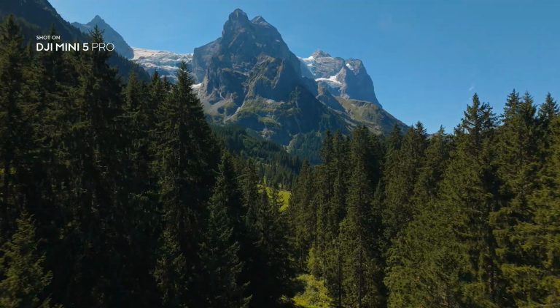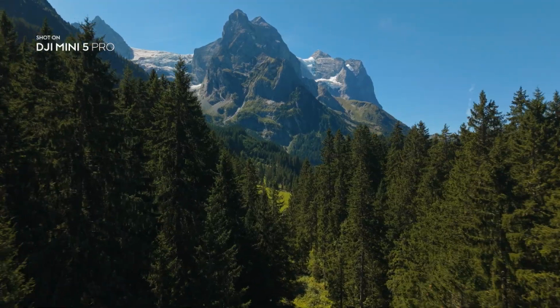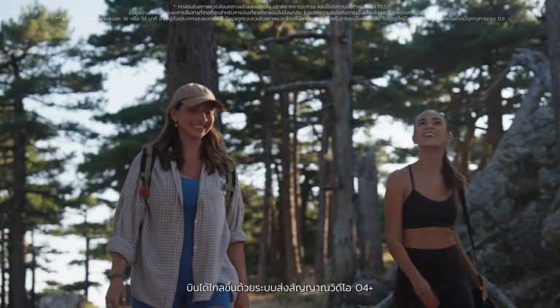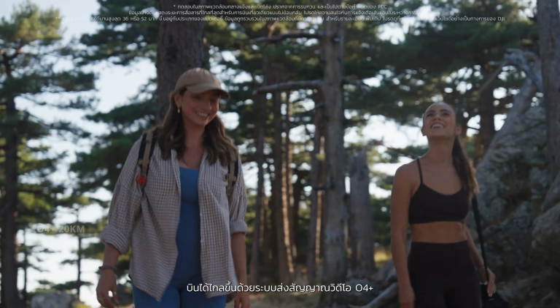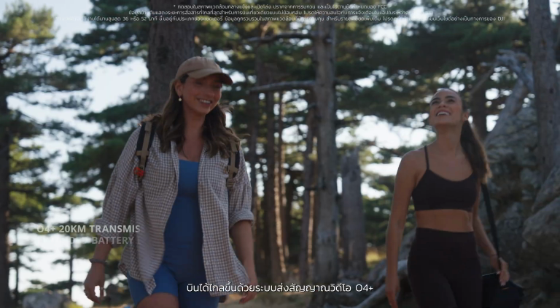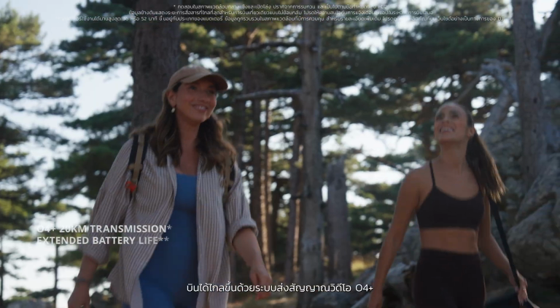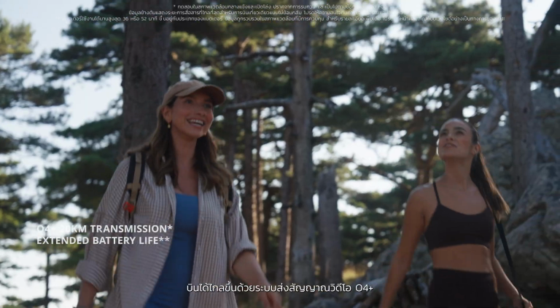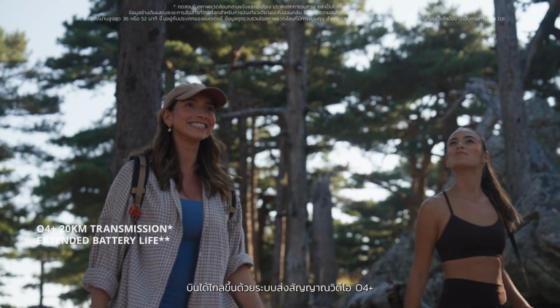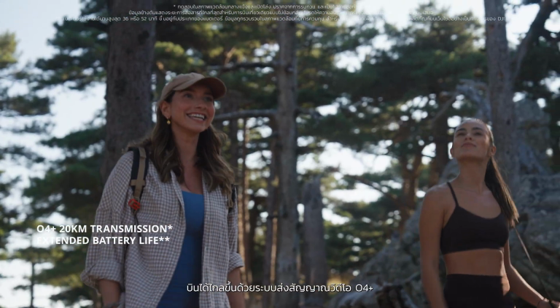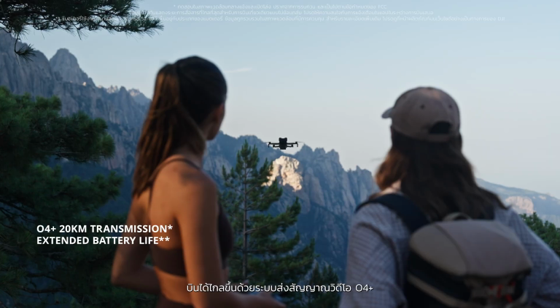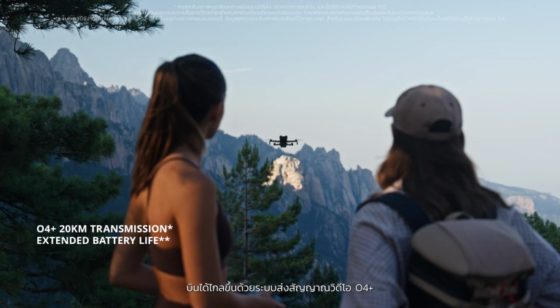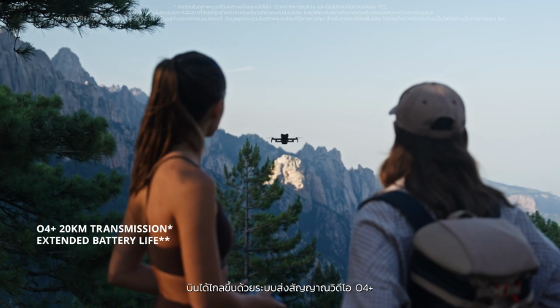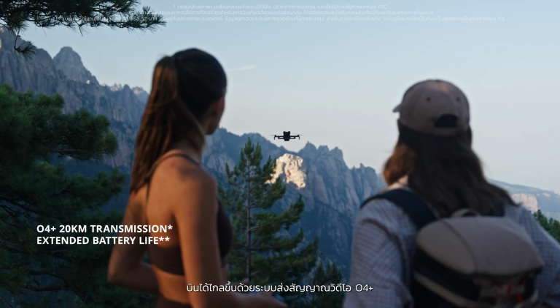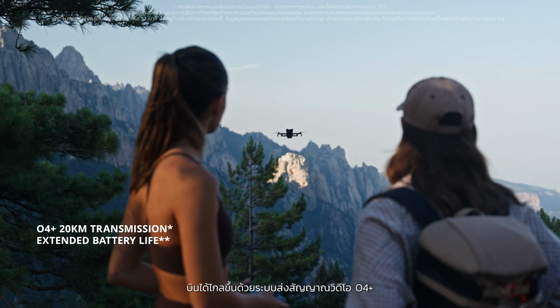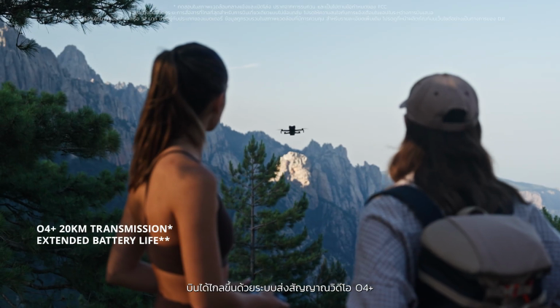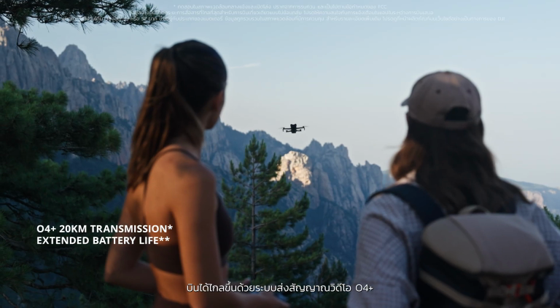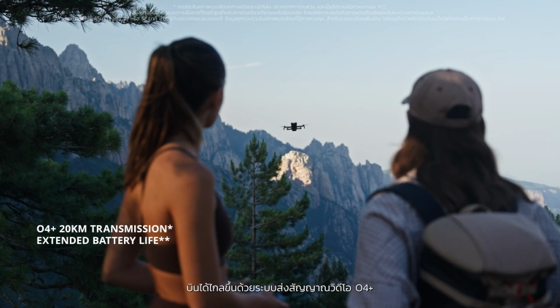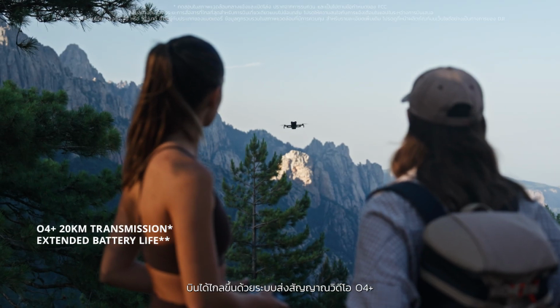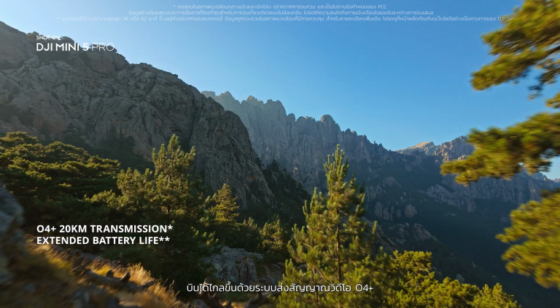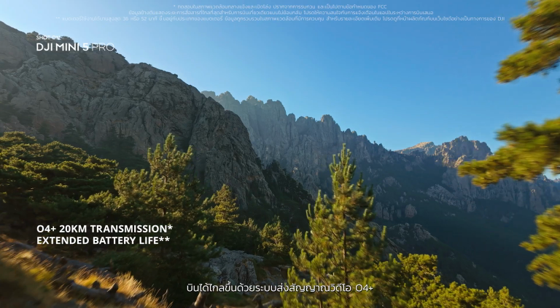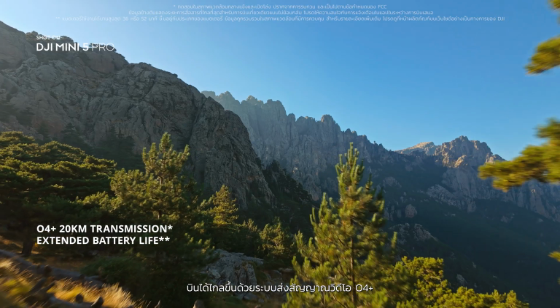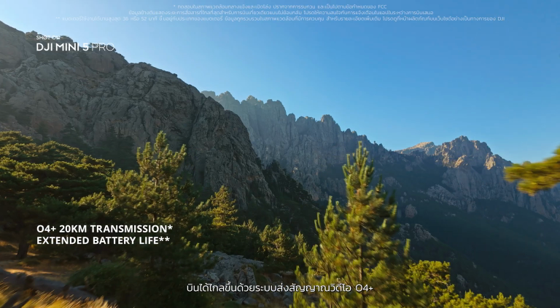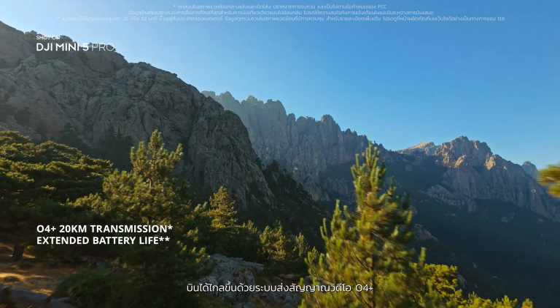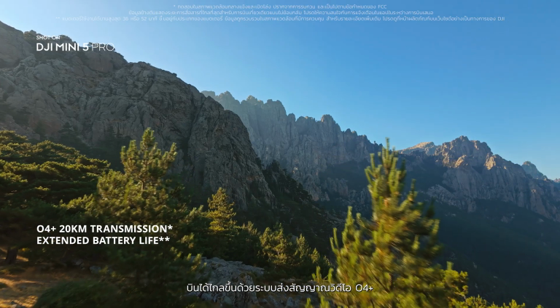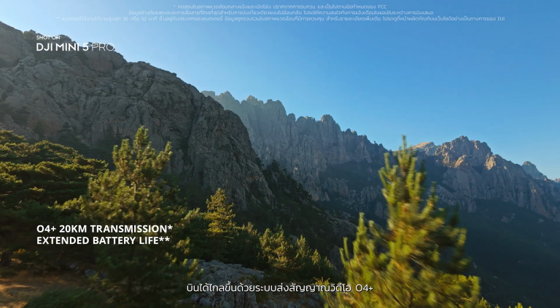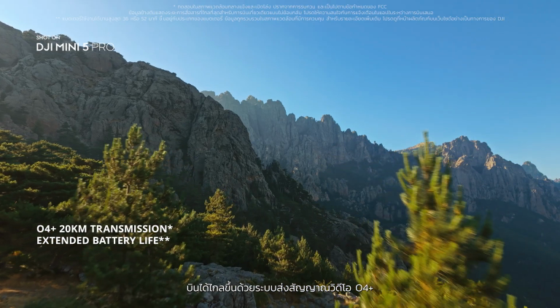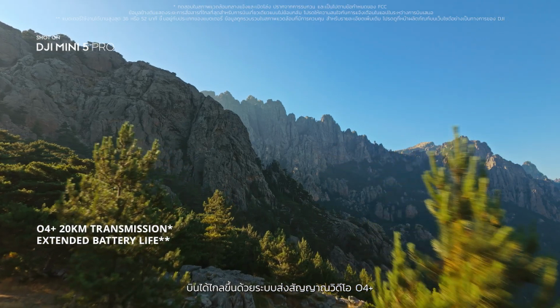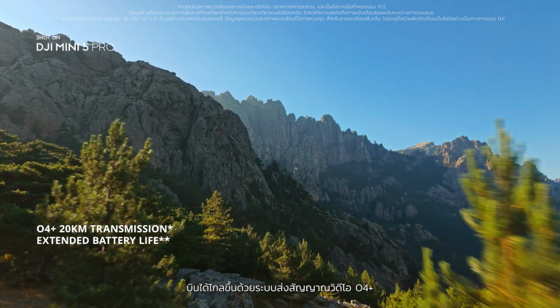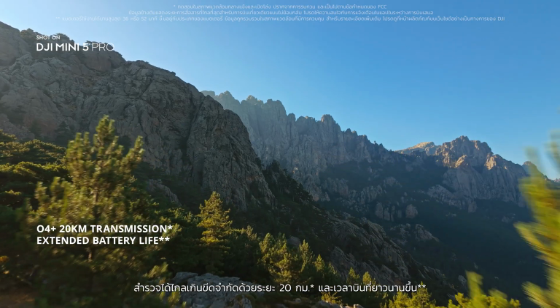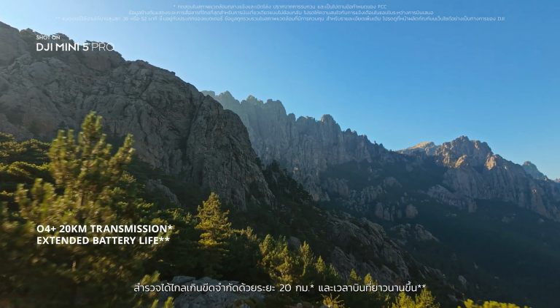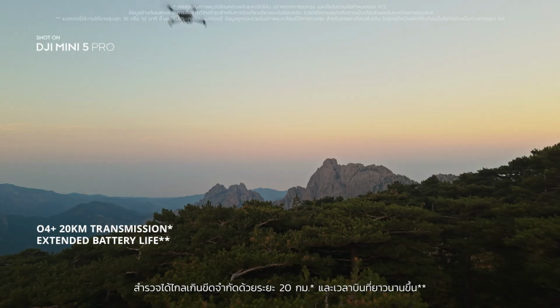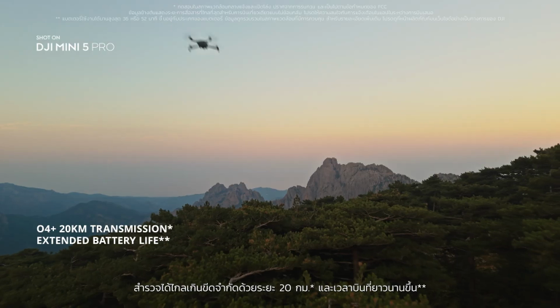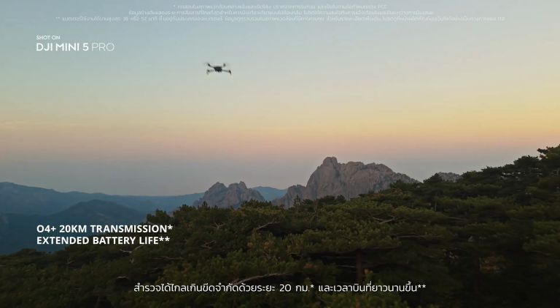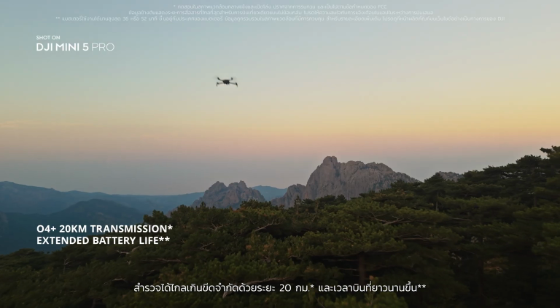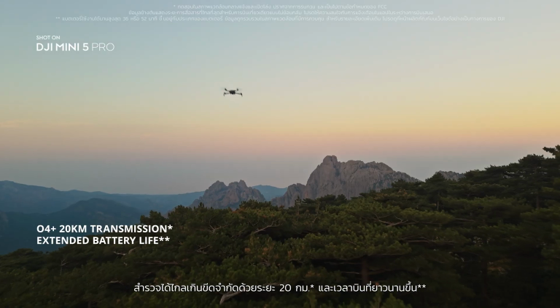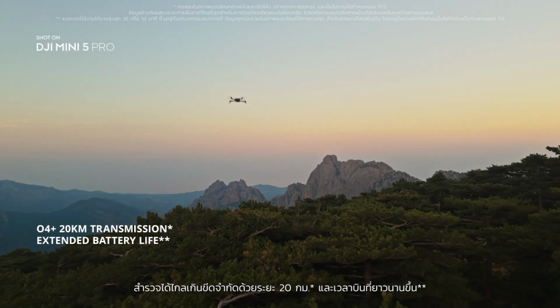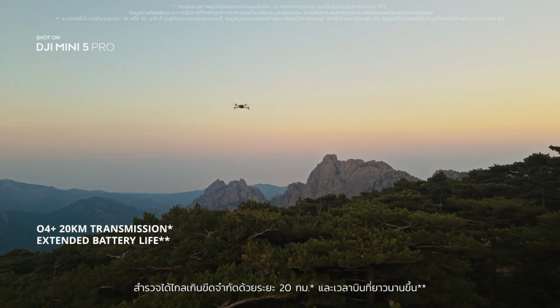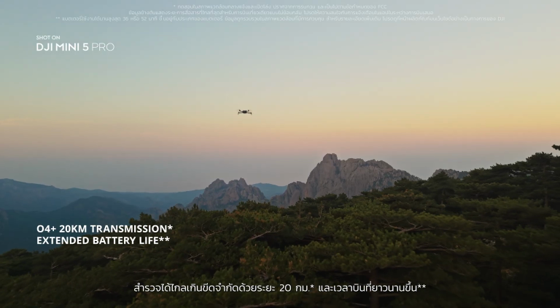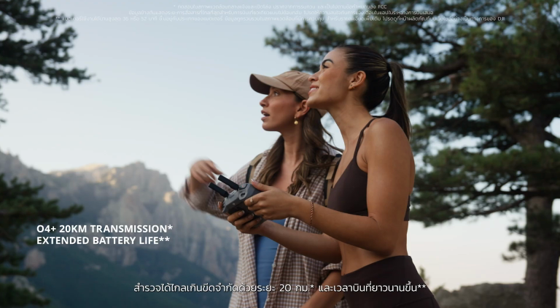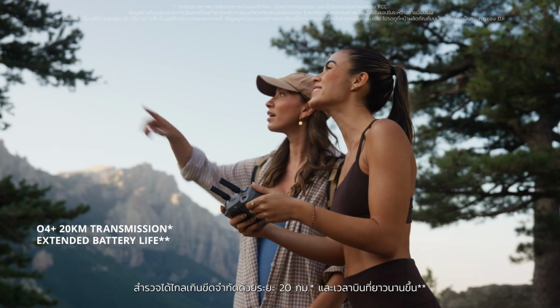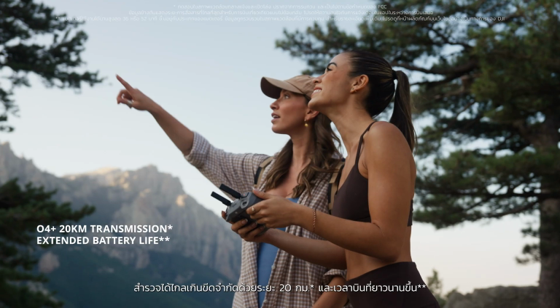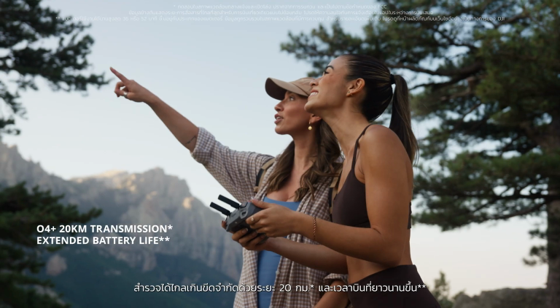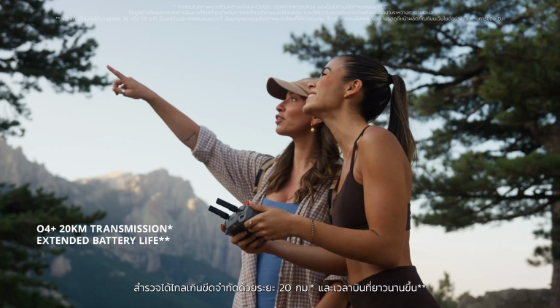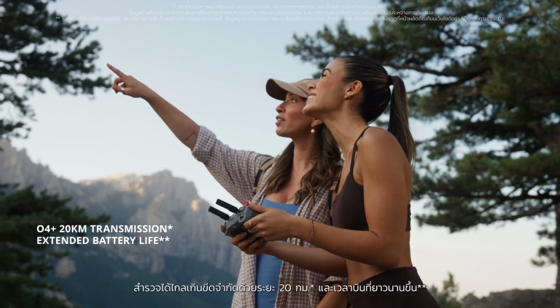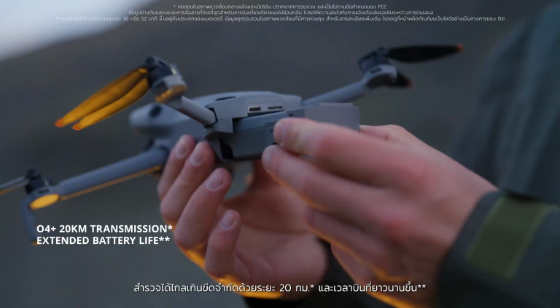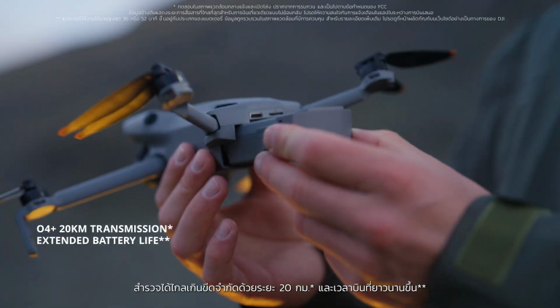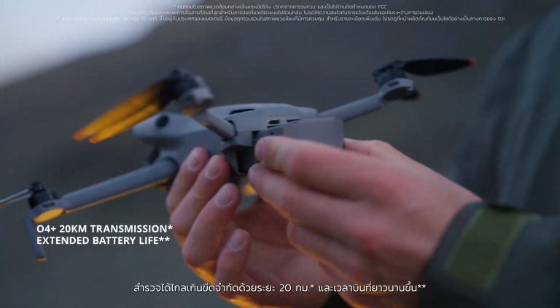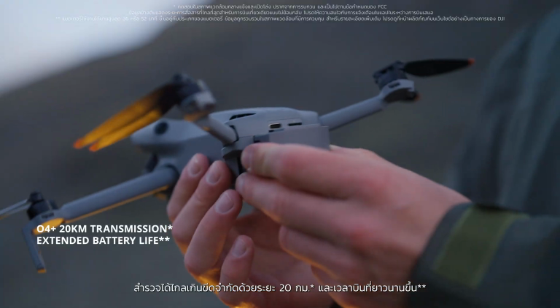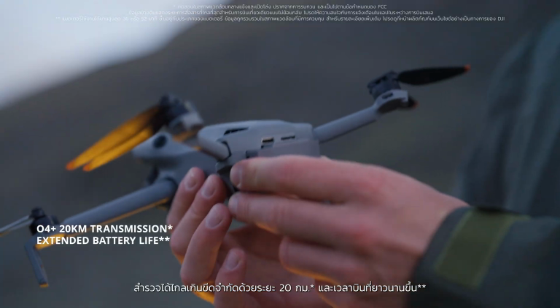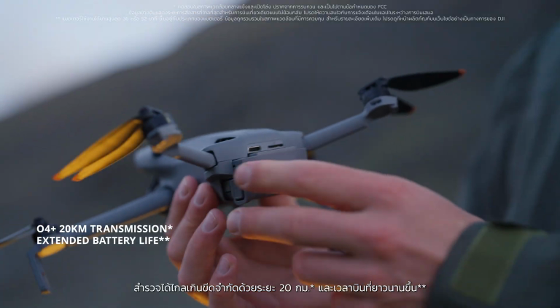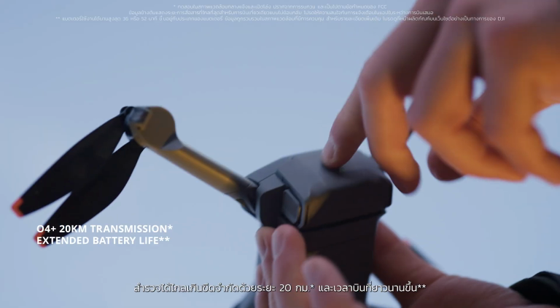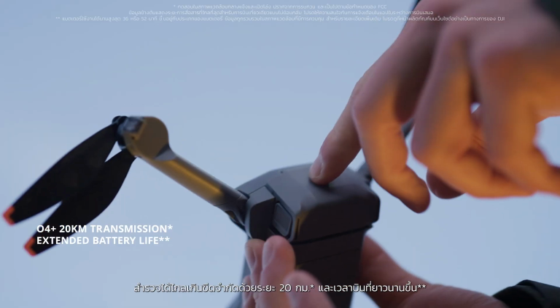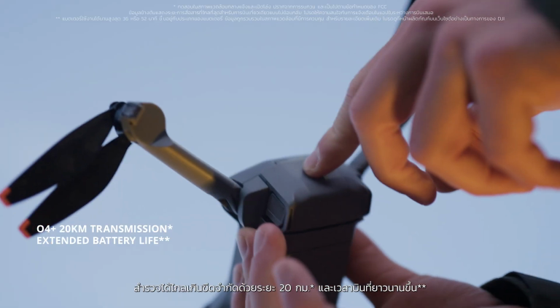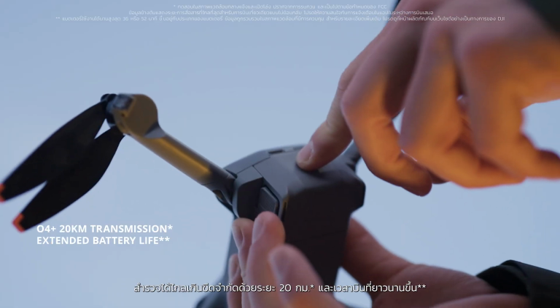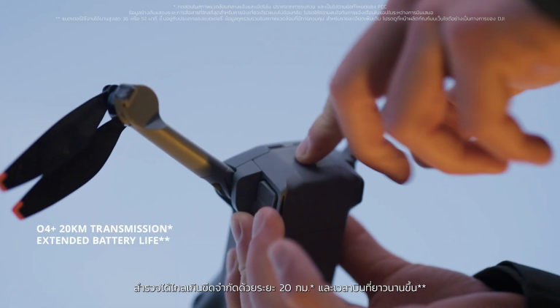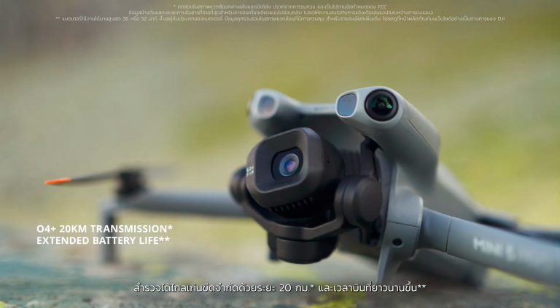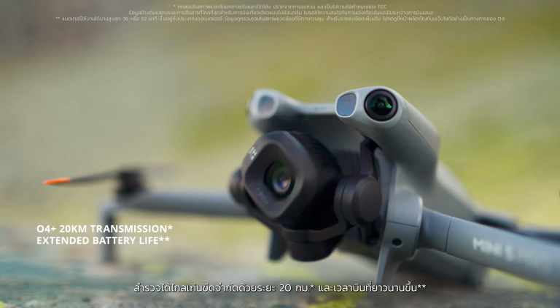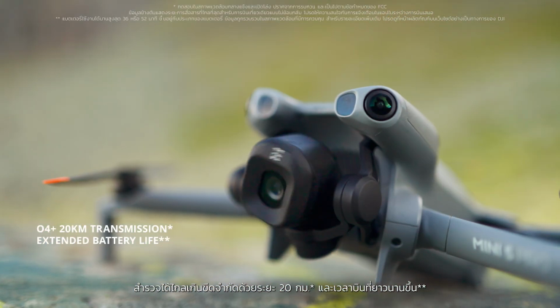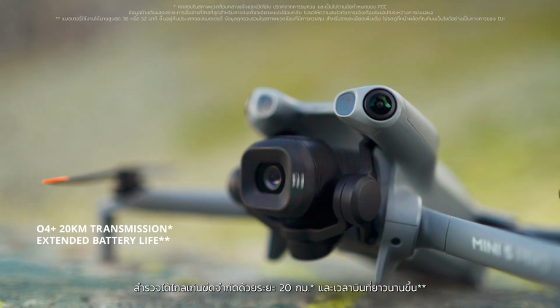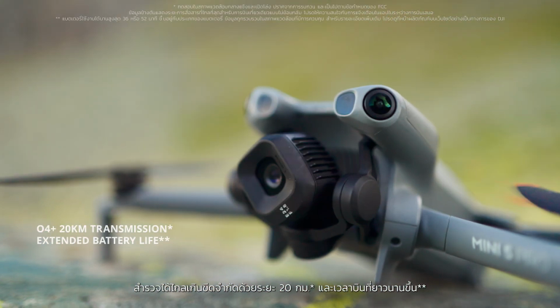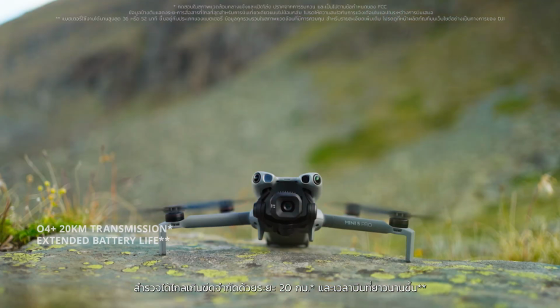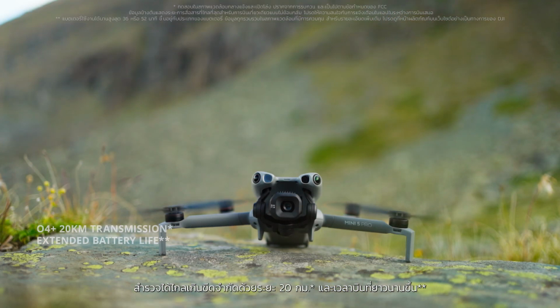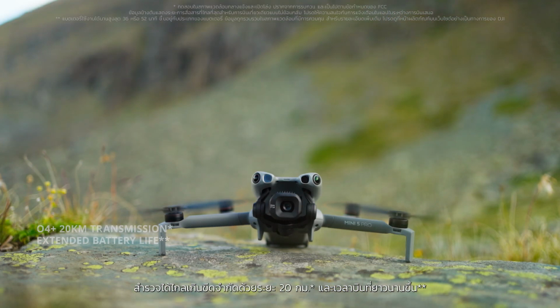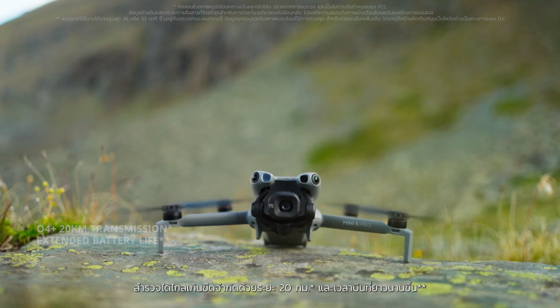Fly farther with O4 Plus video transmission. Explore beyond limits with 20-kilometer range and extended flight time.